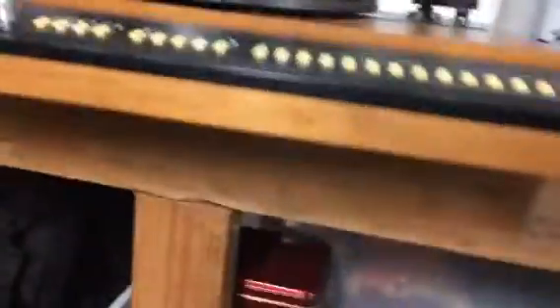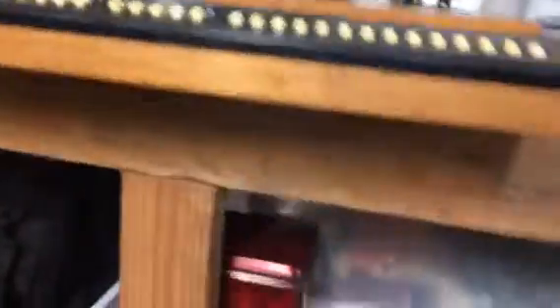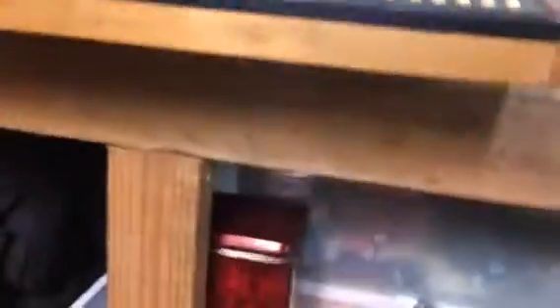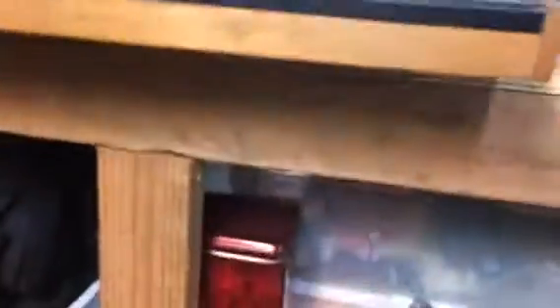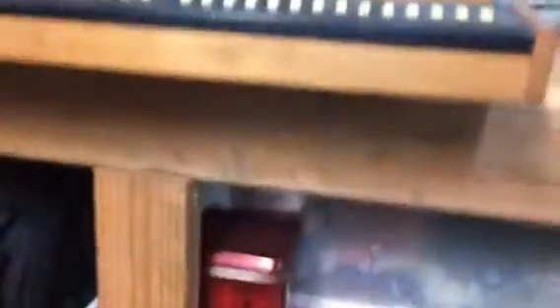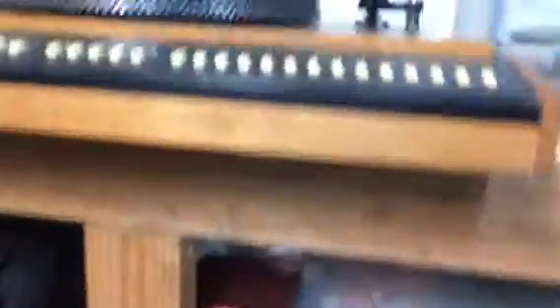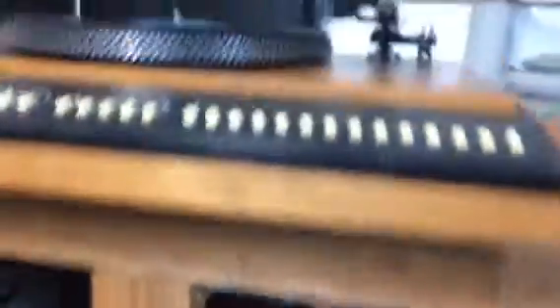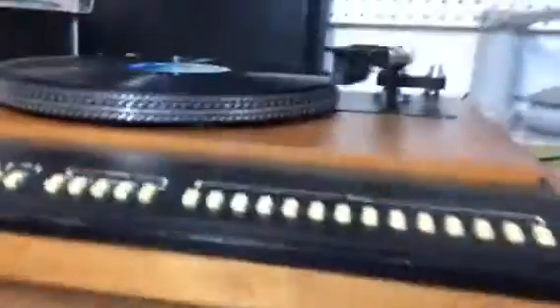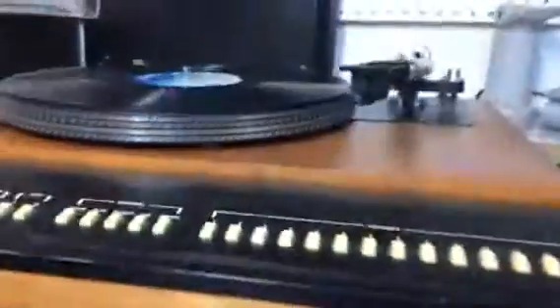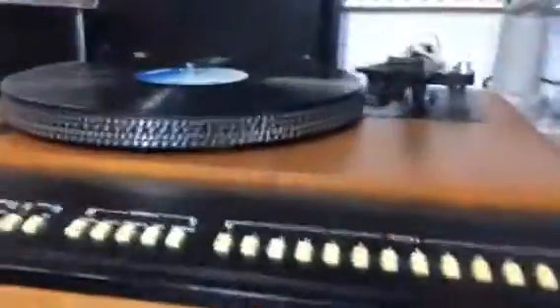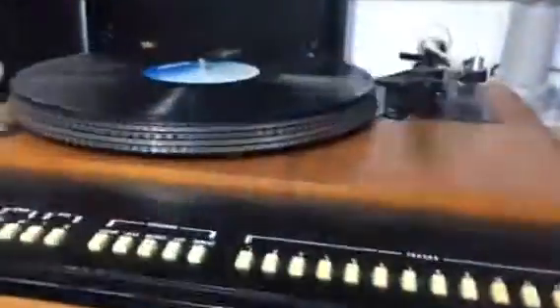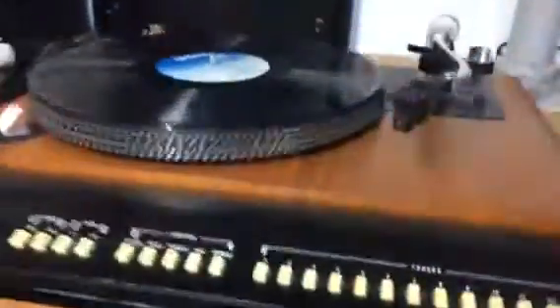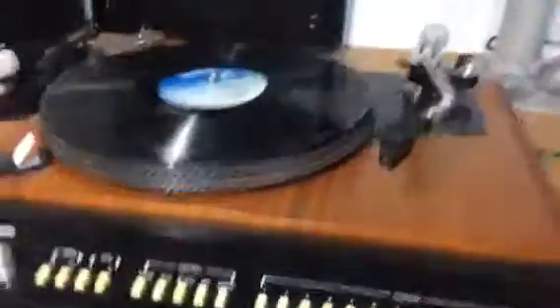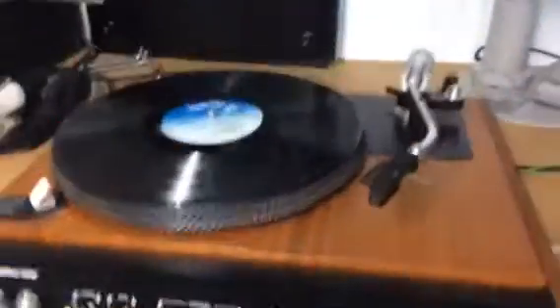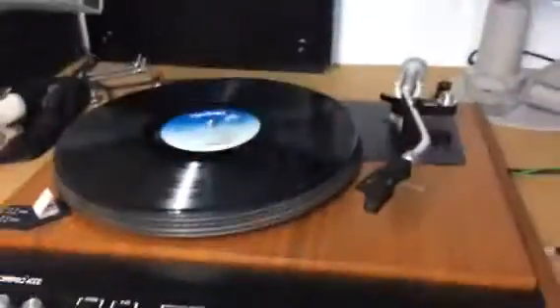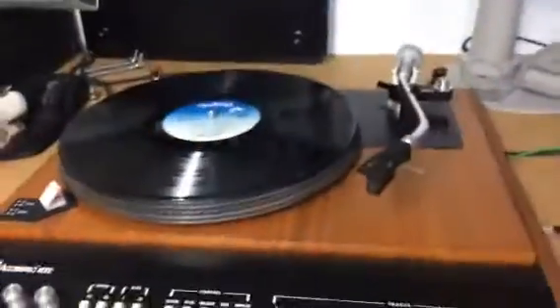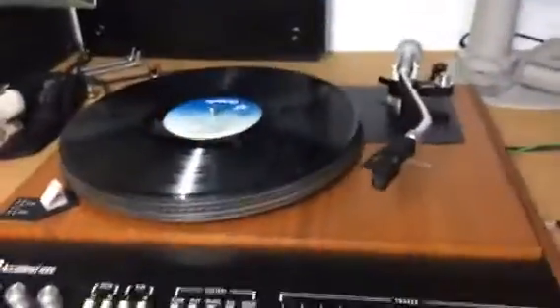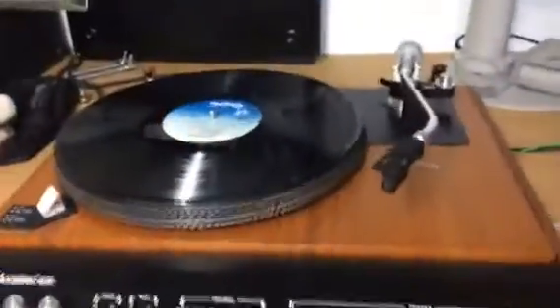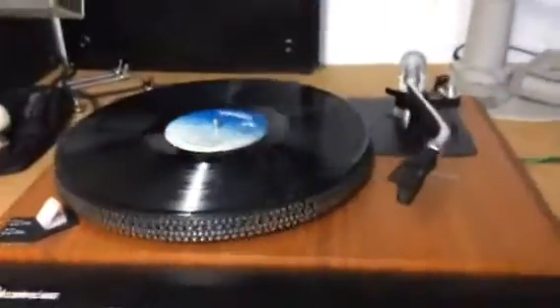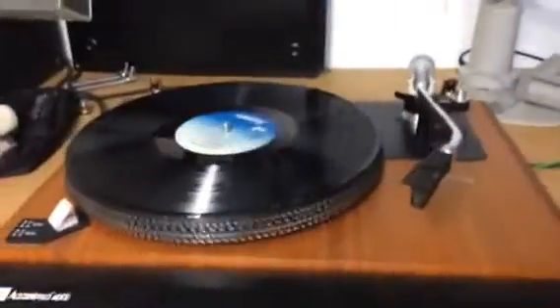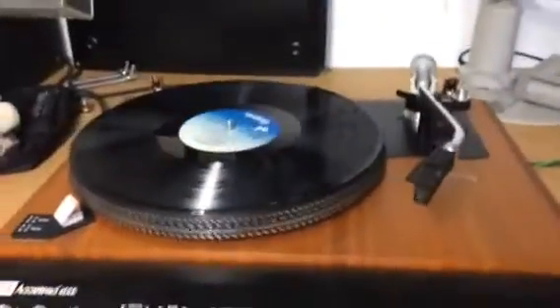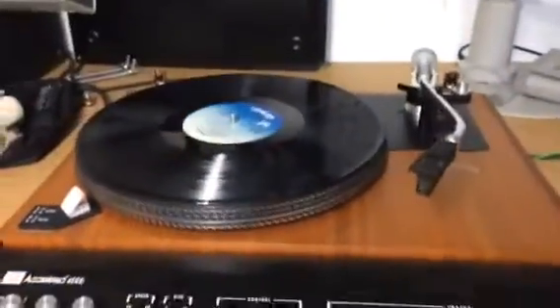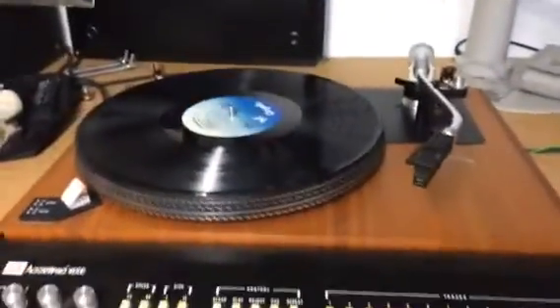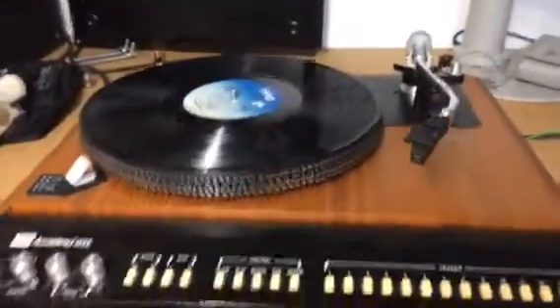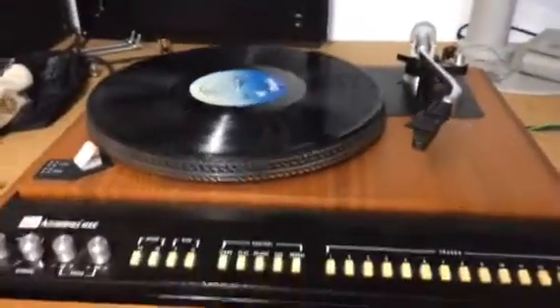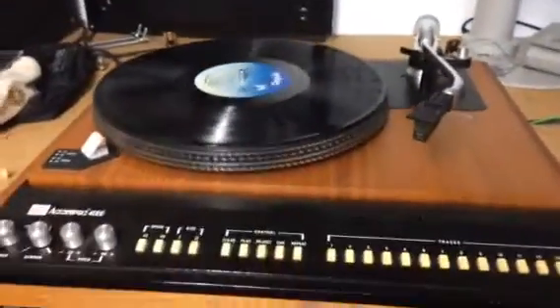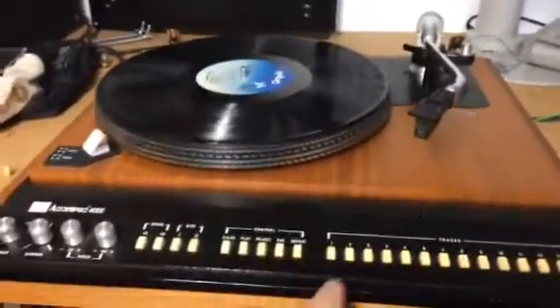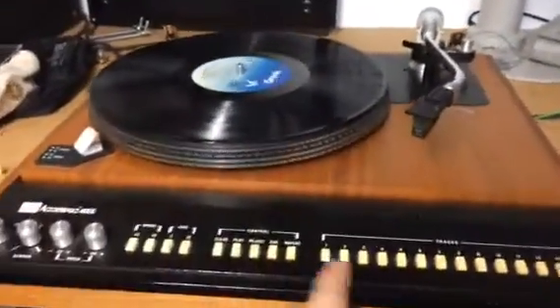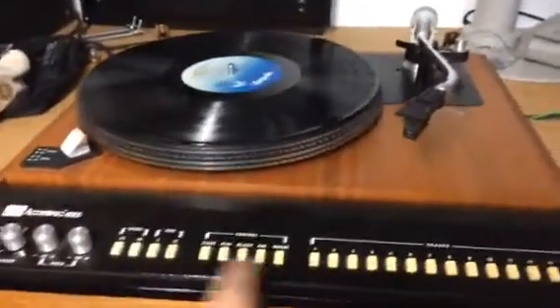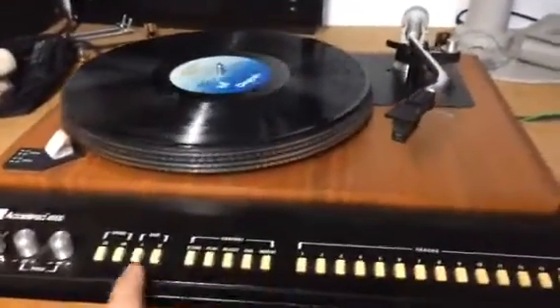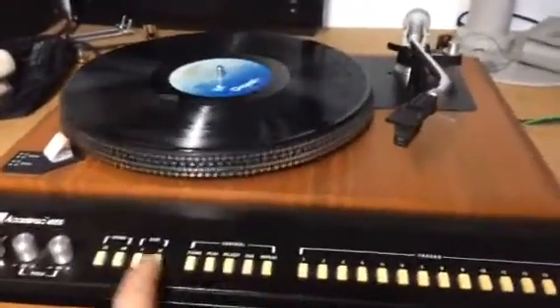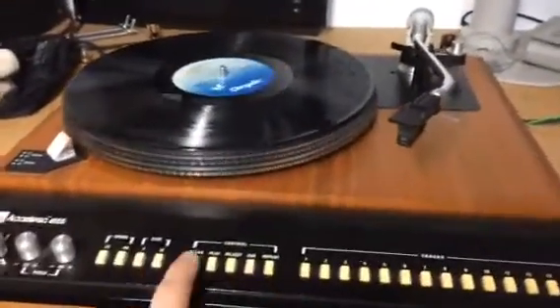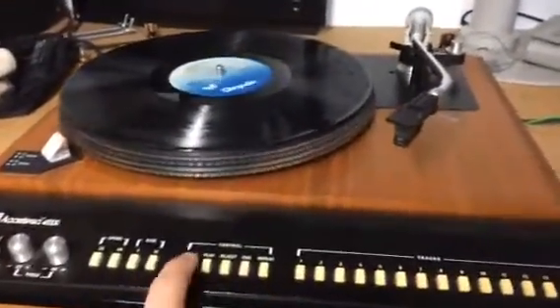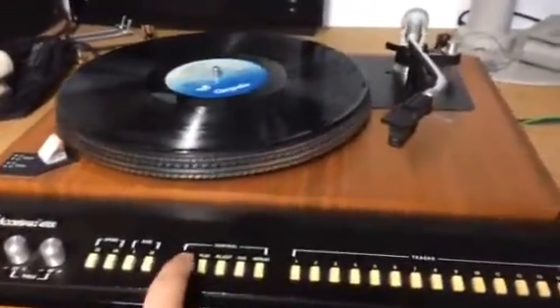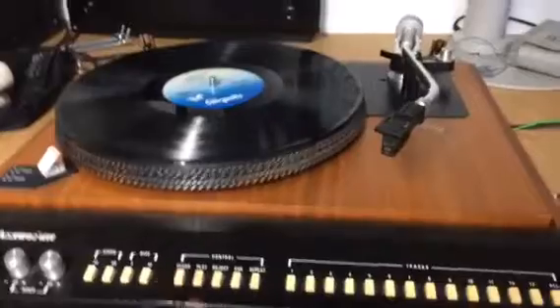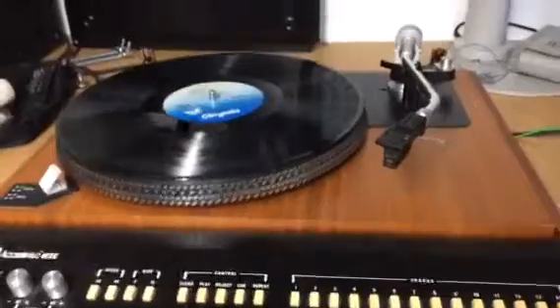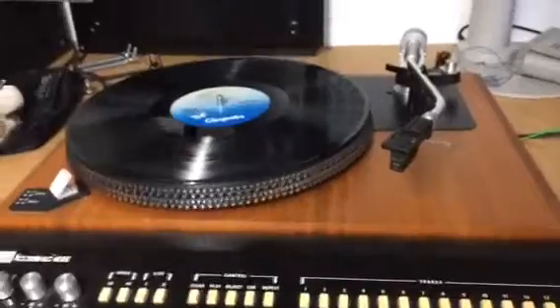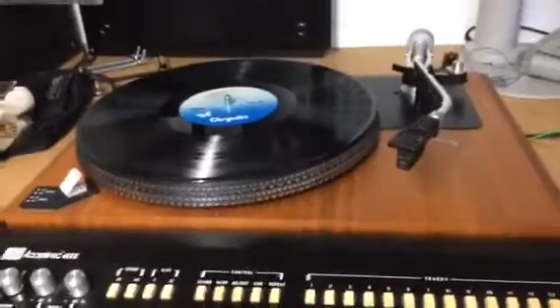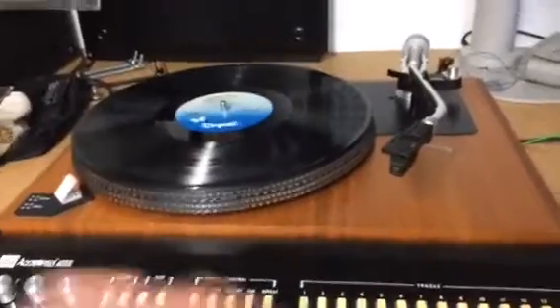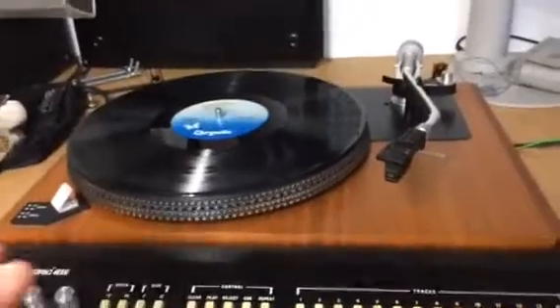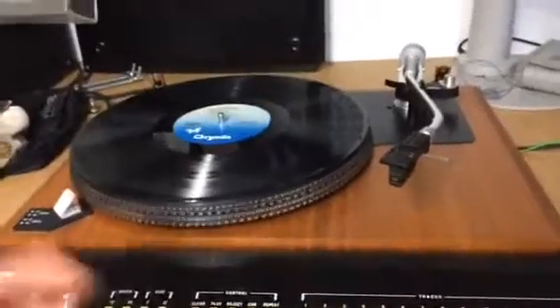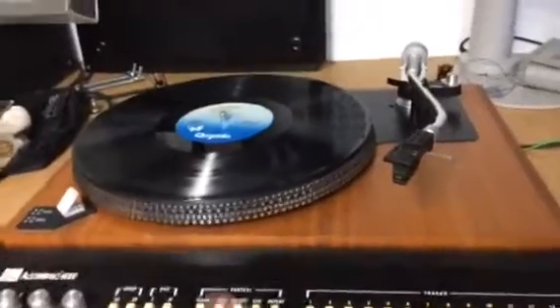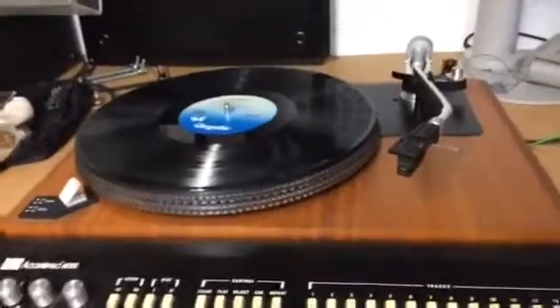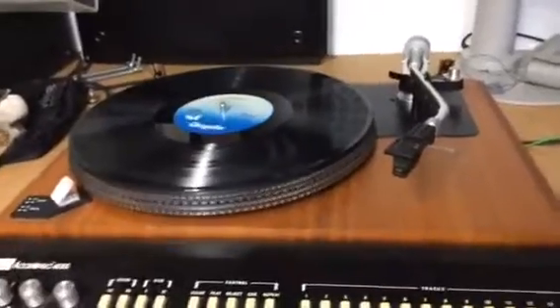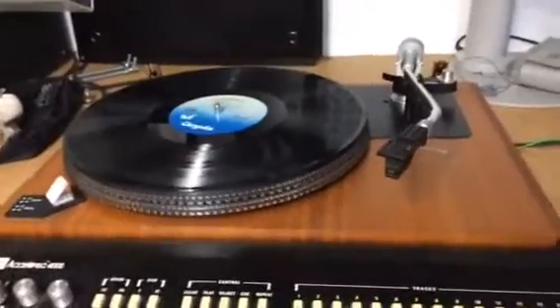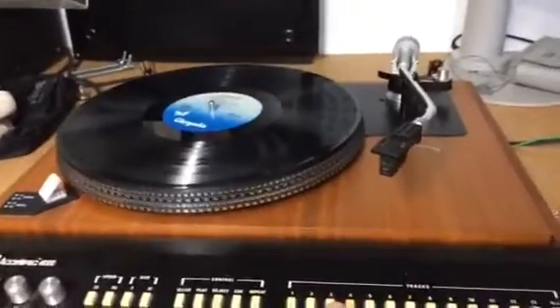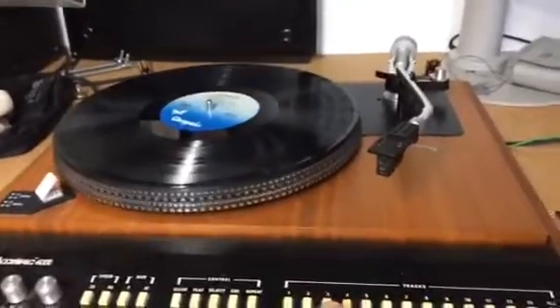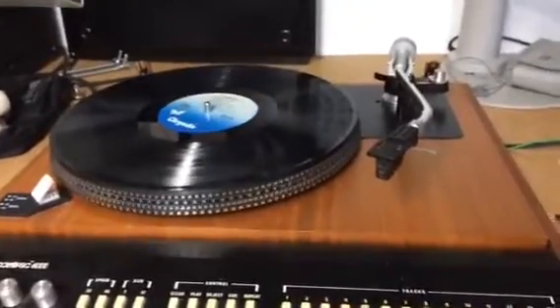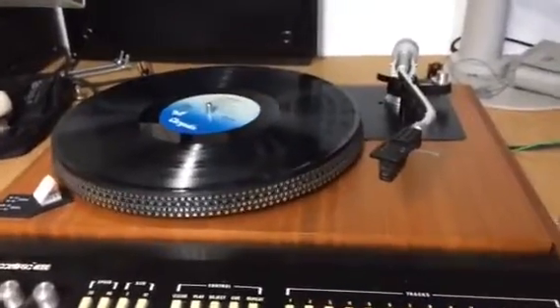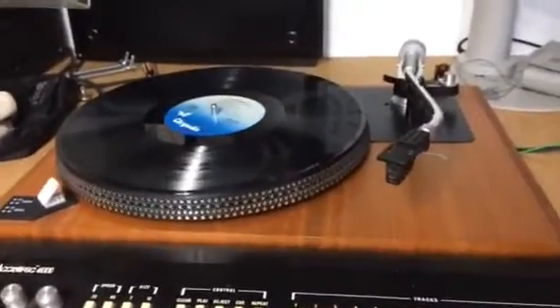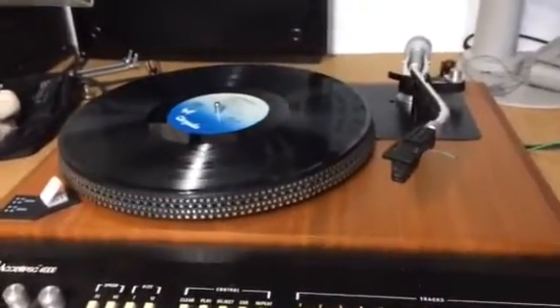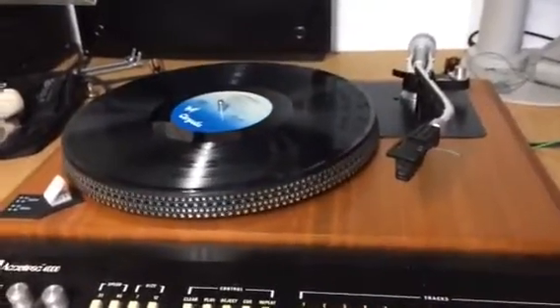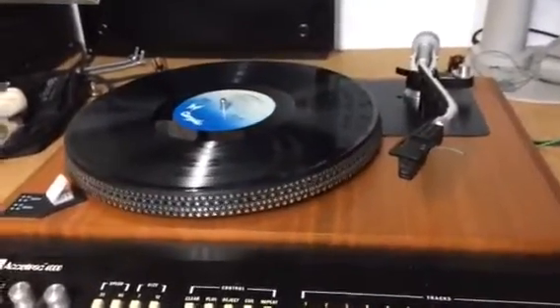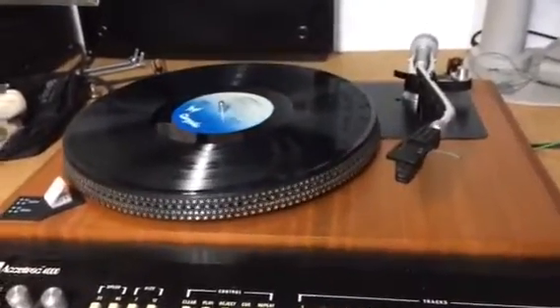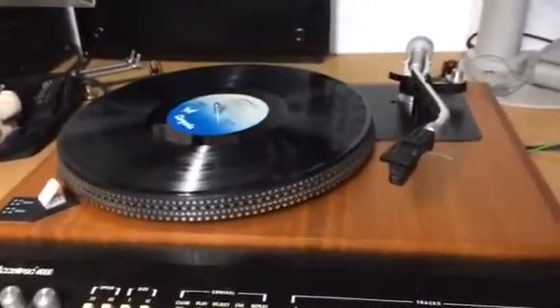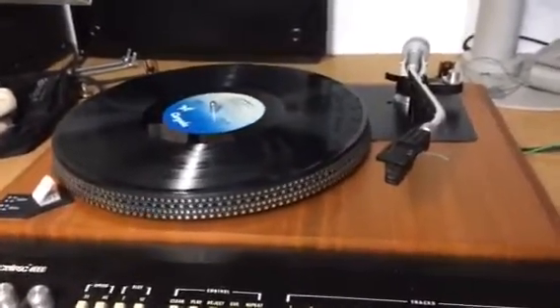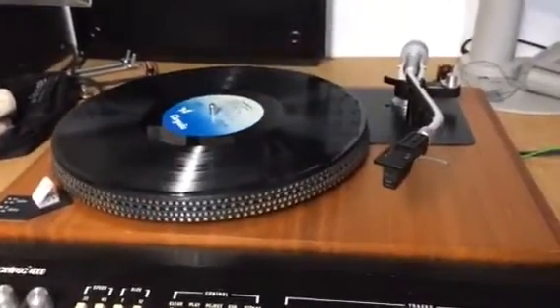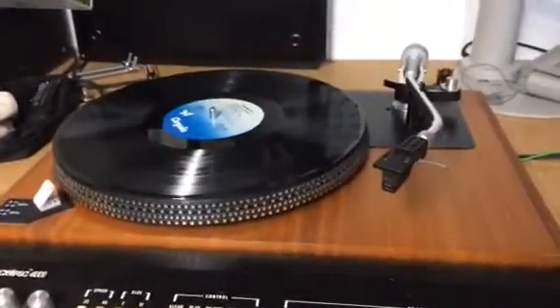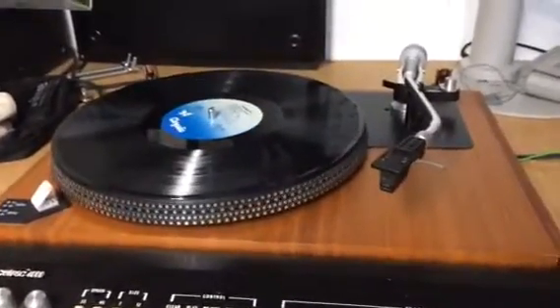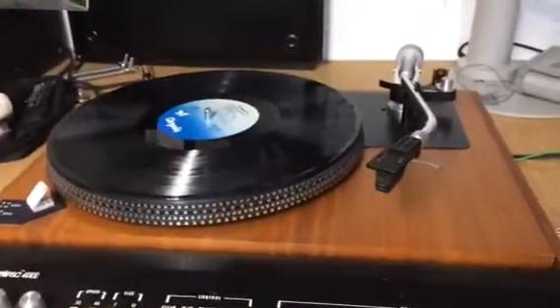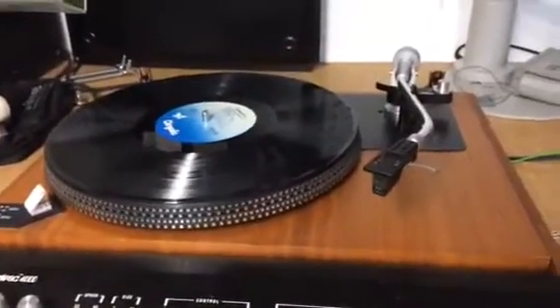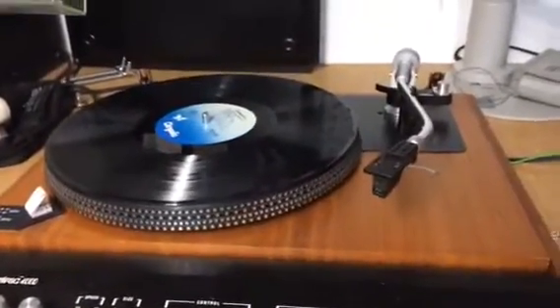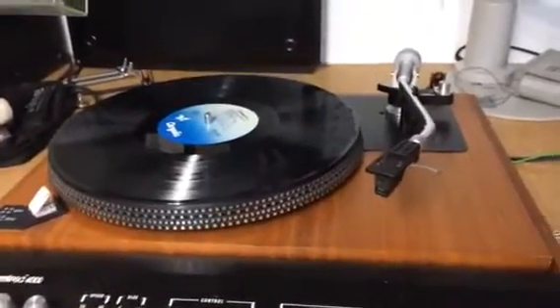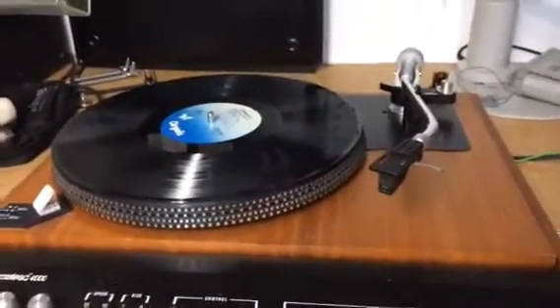Track number three. Okay, now let's do number two.